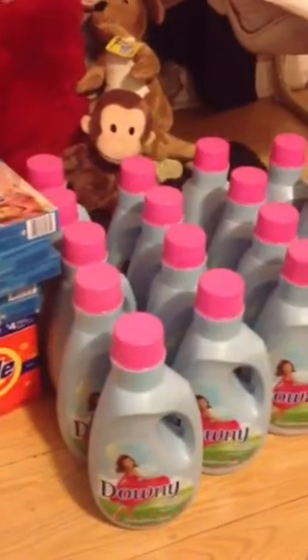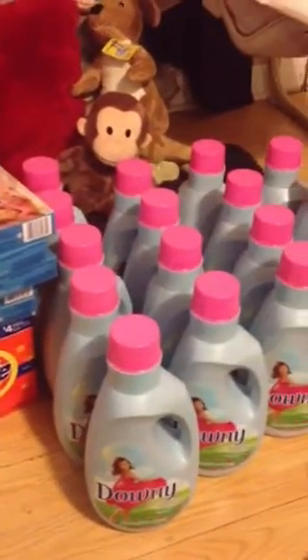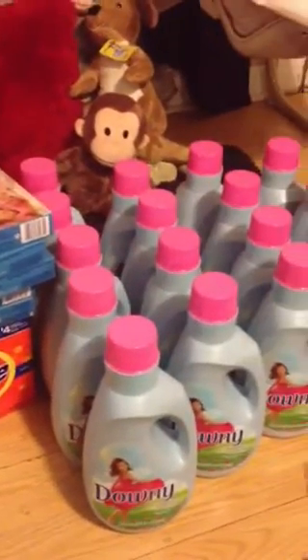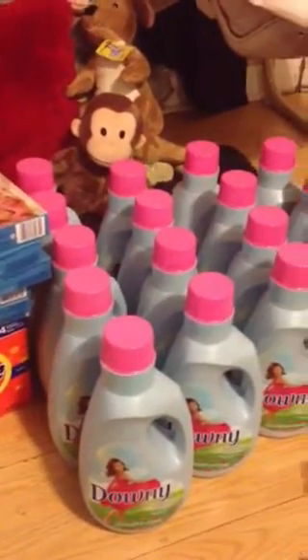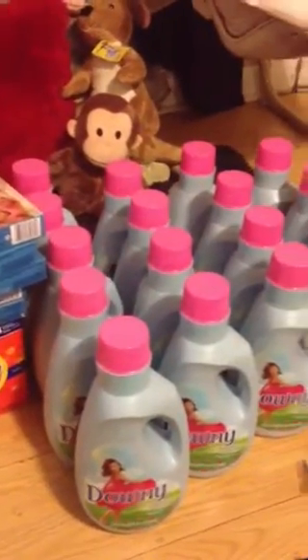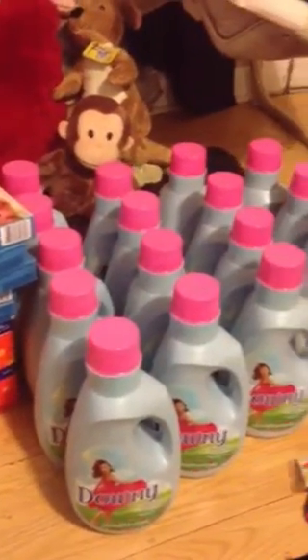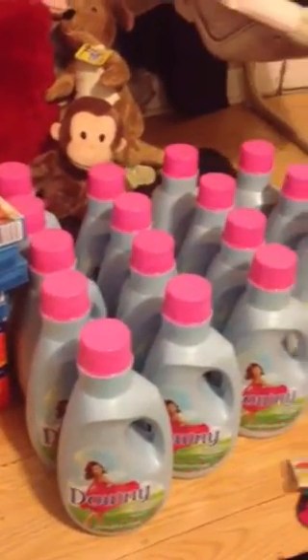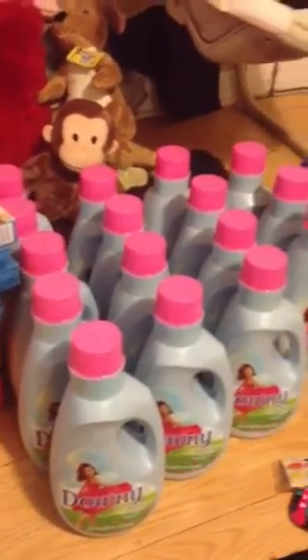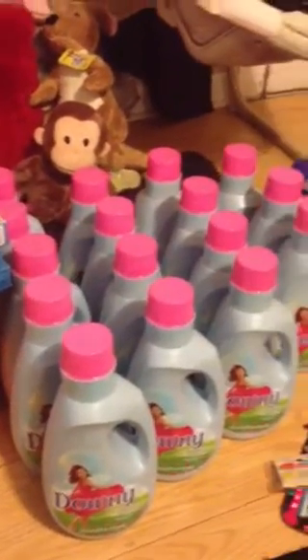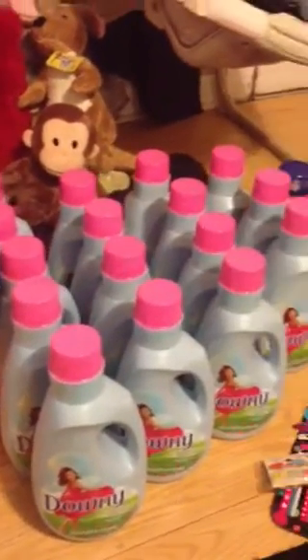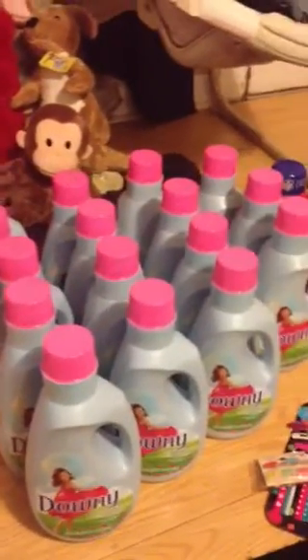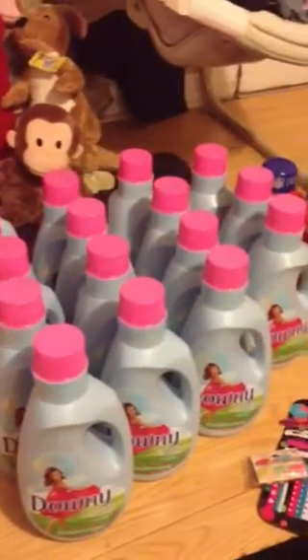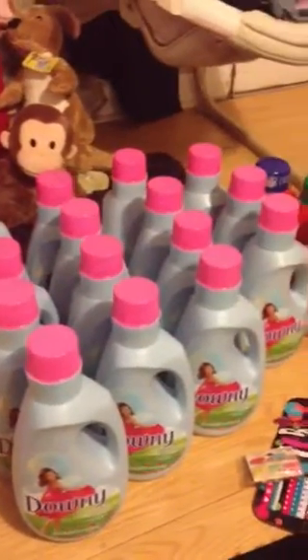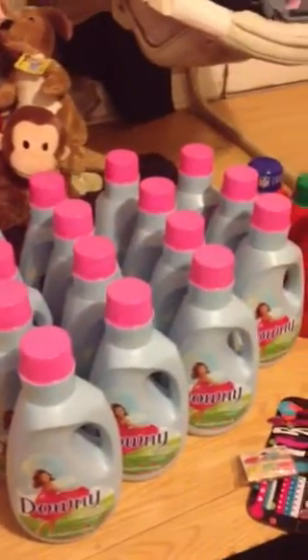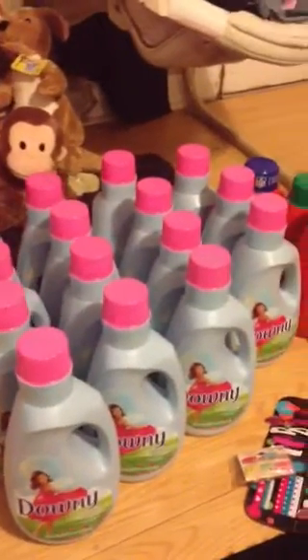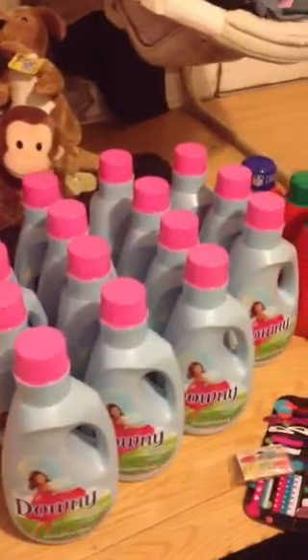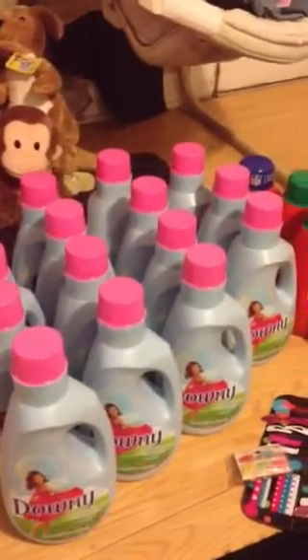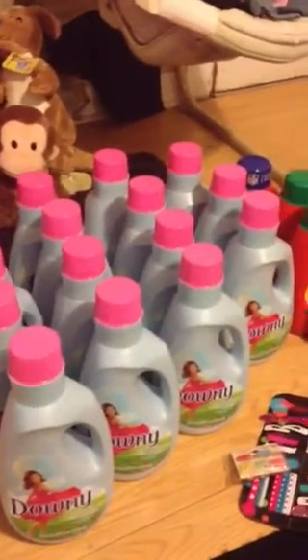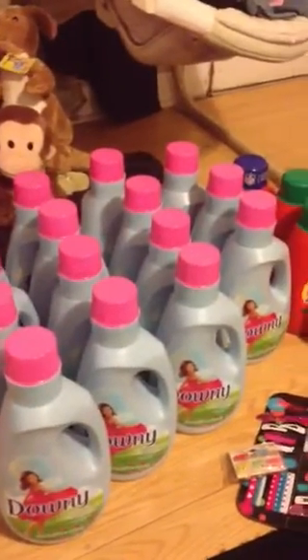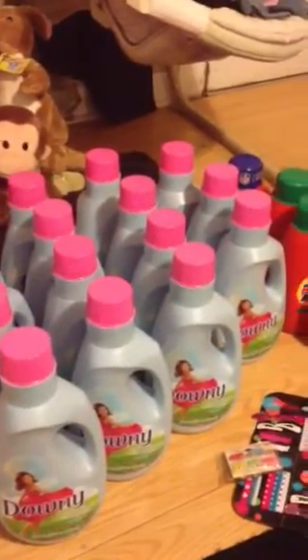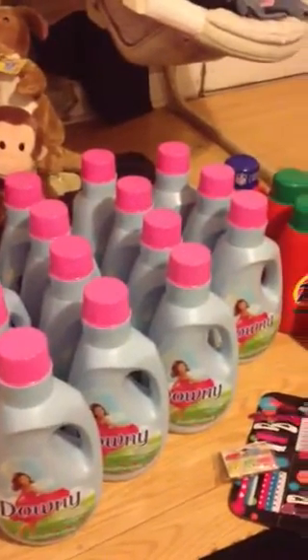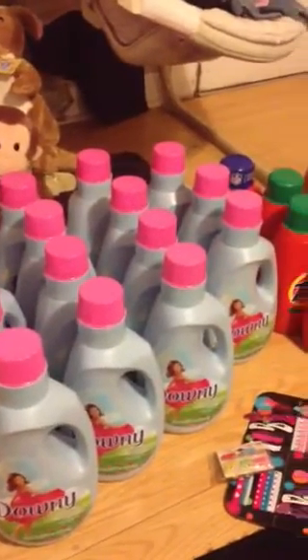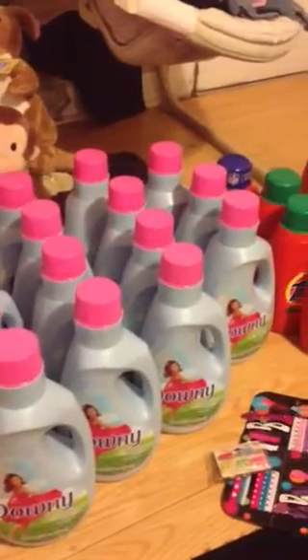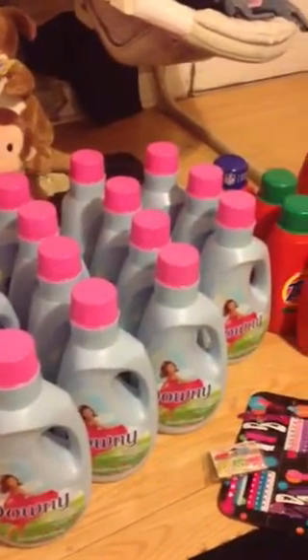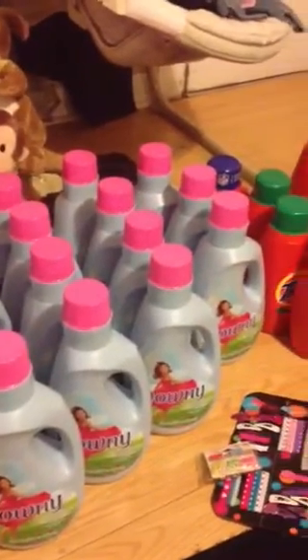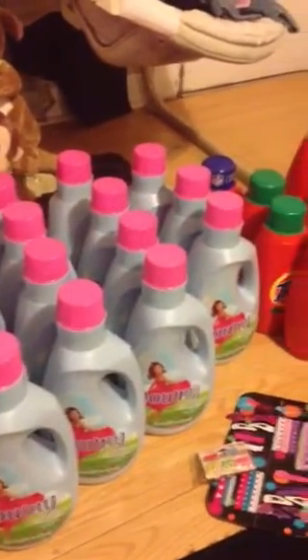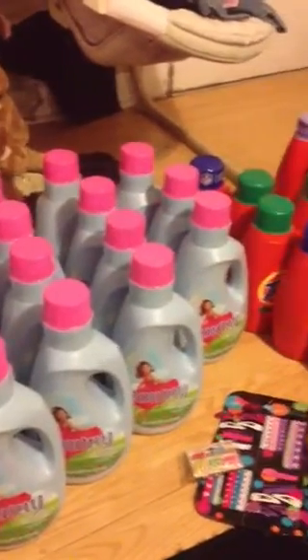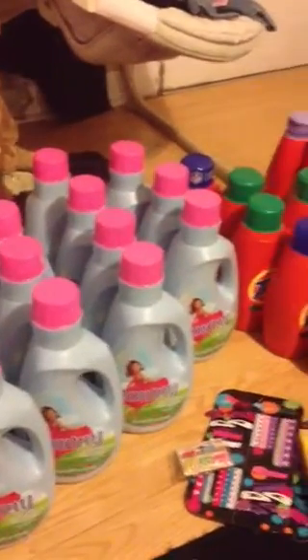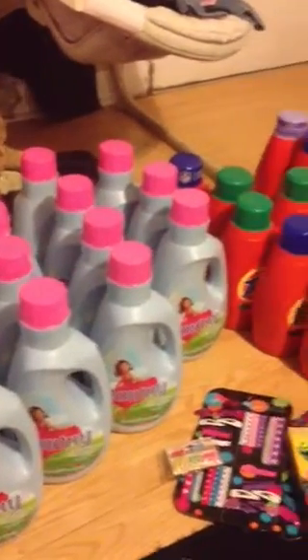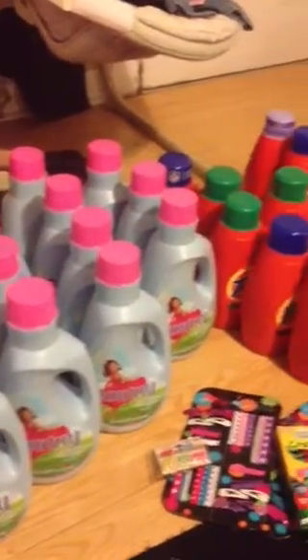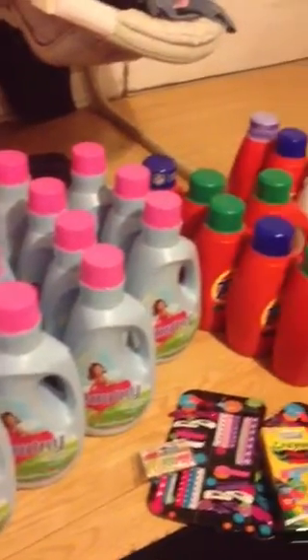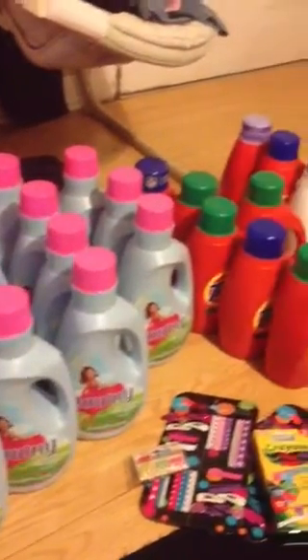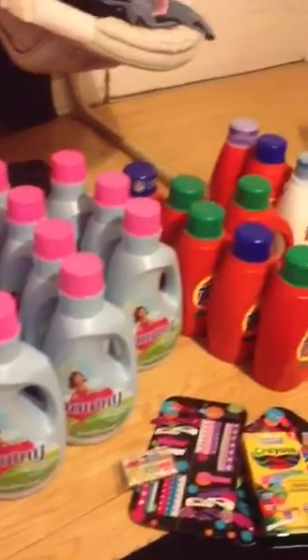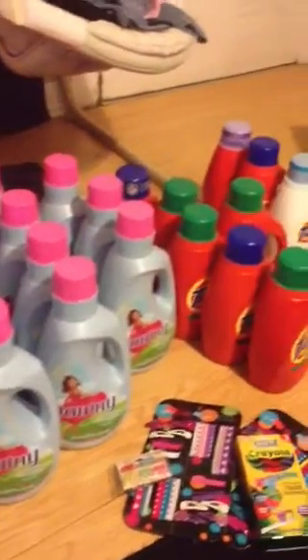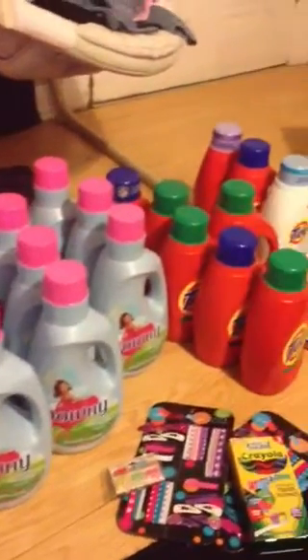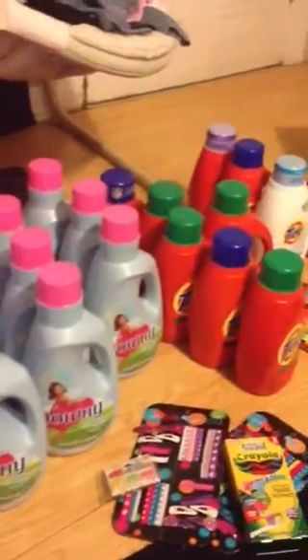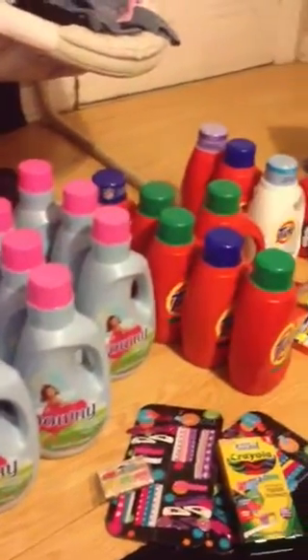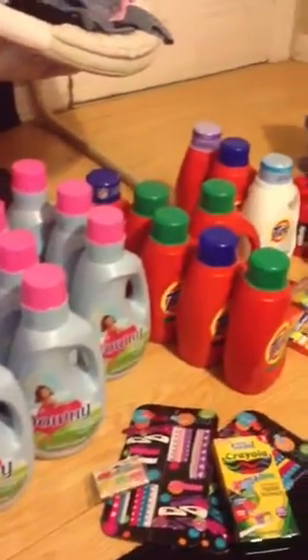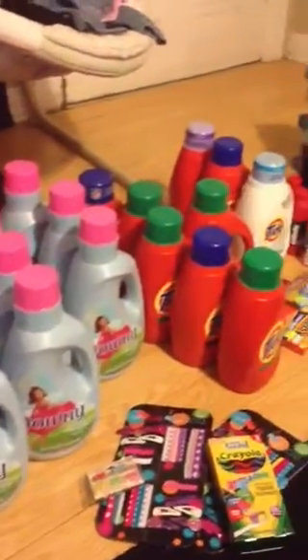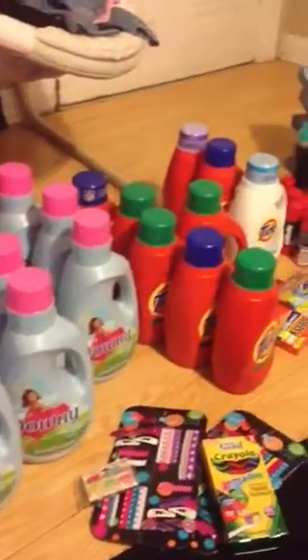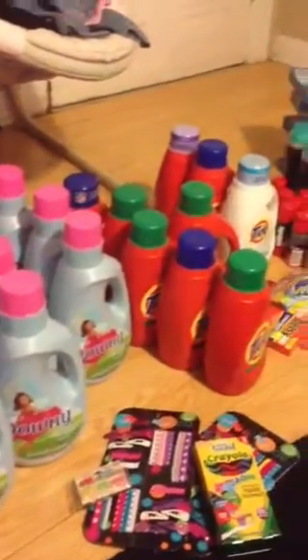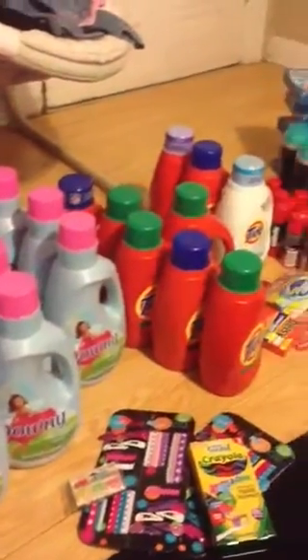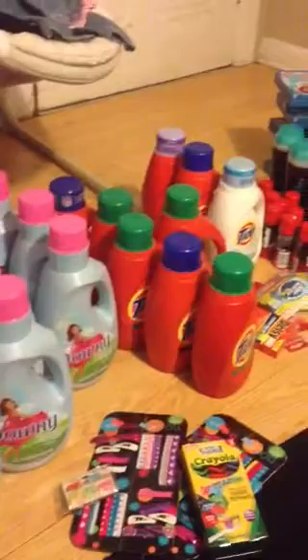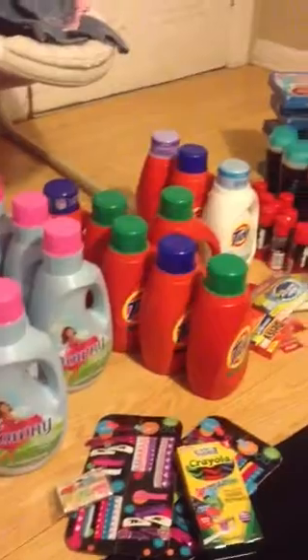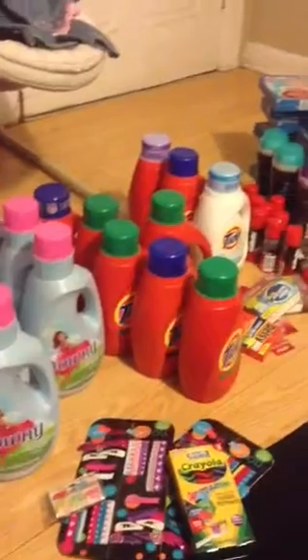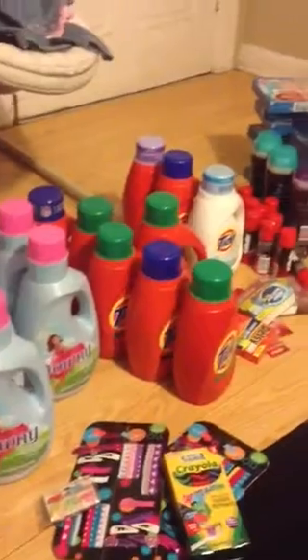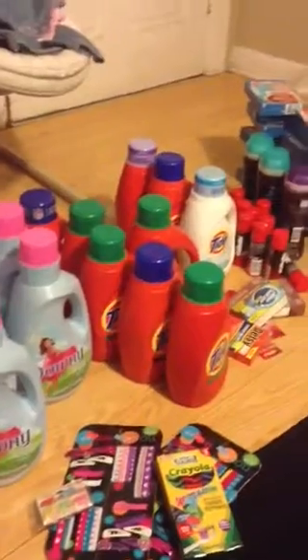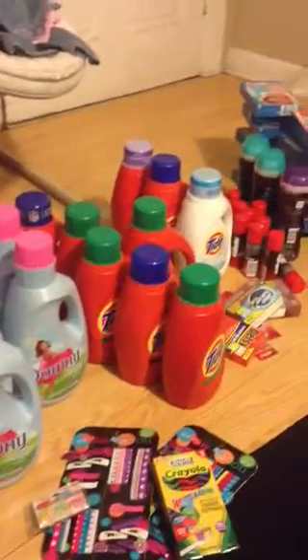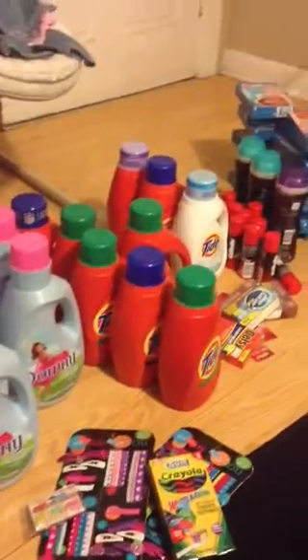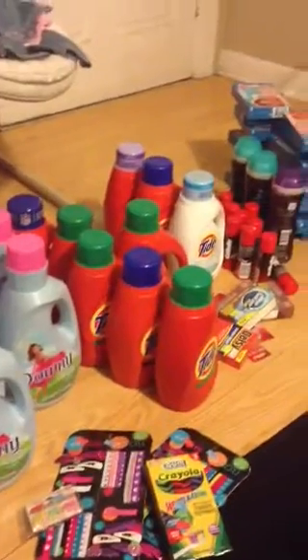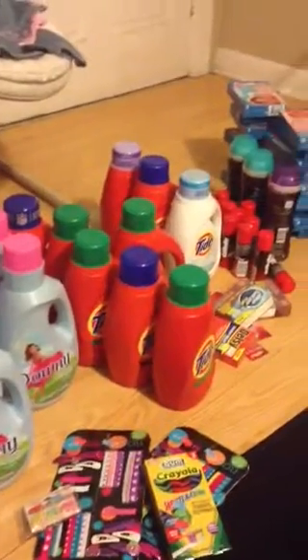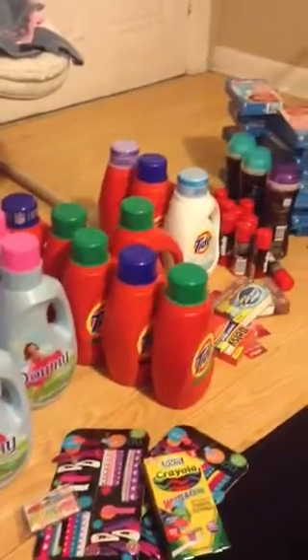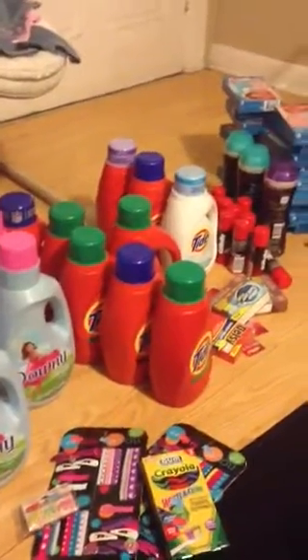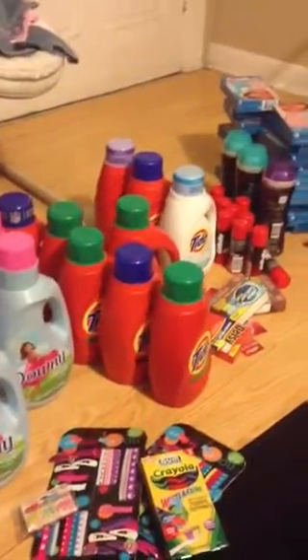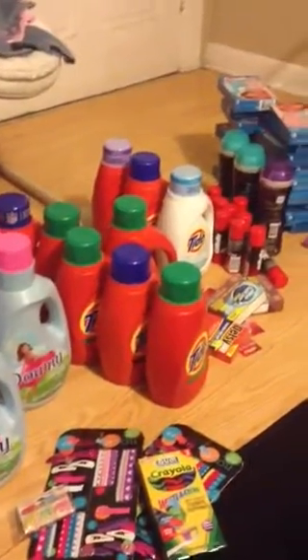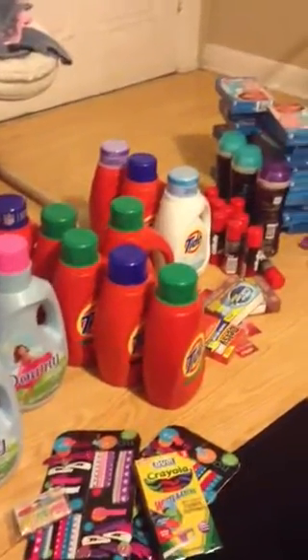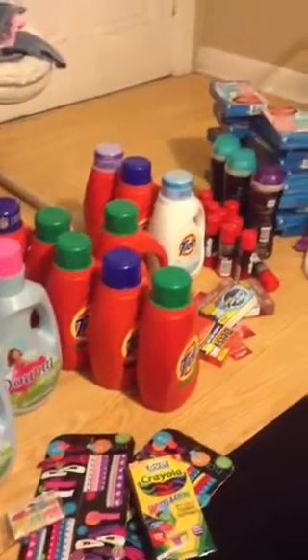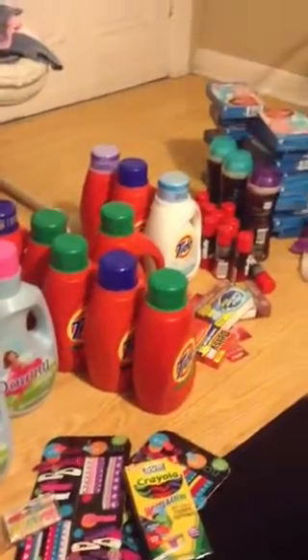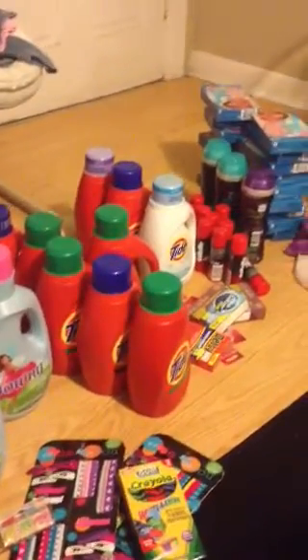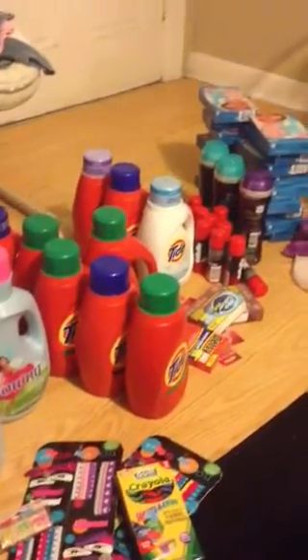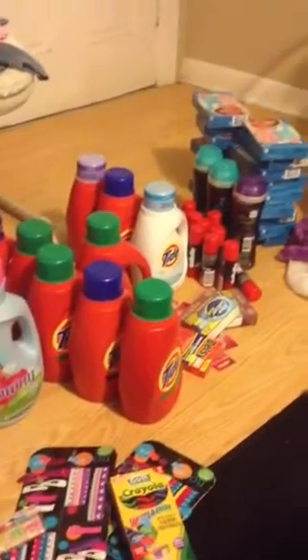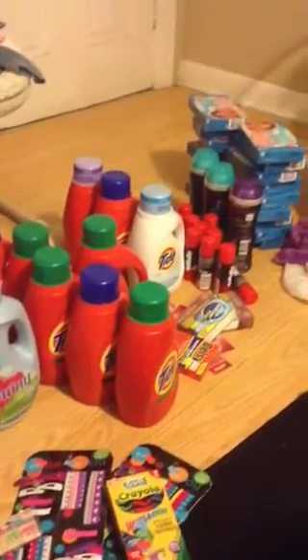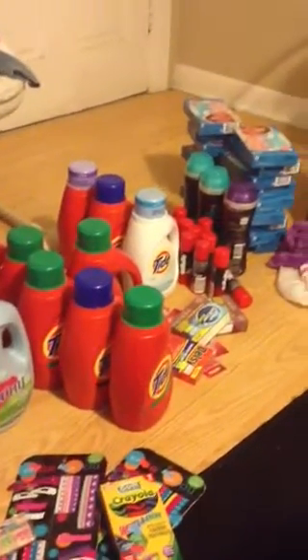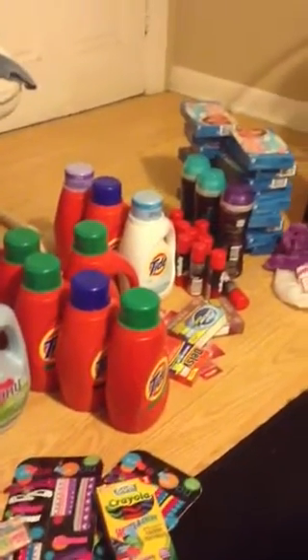And the Downy. And some more Tide, Gillette.